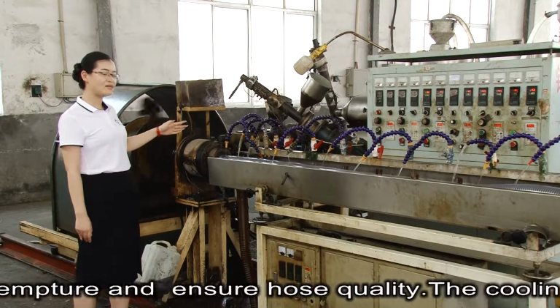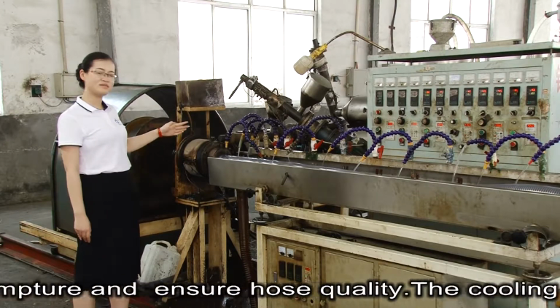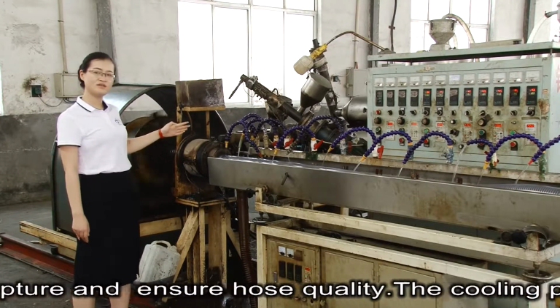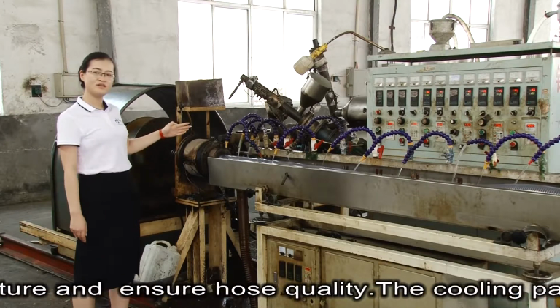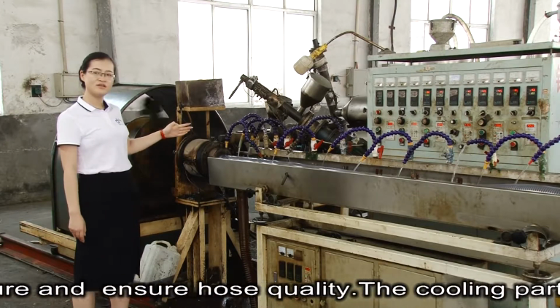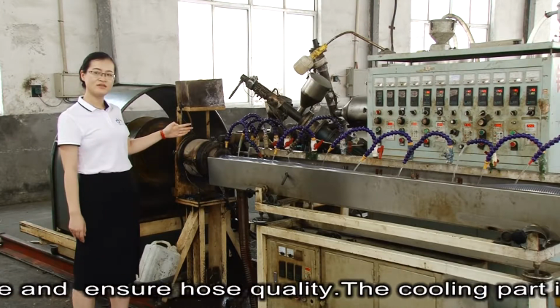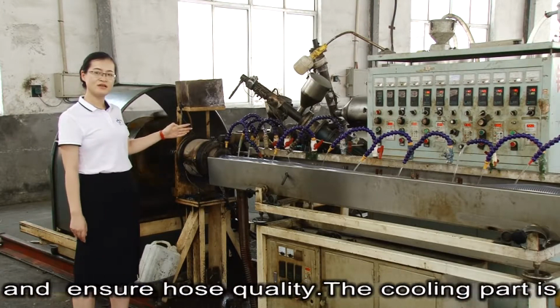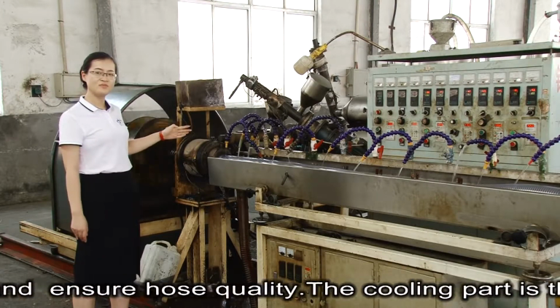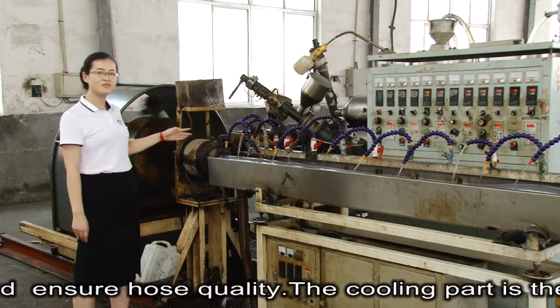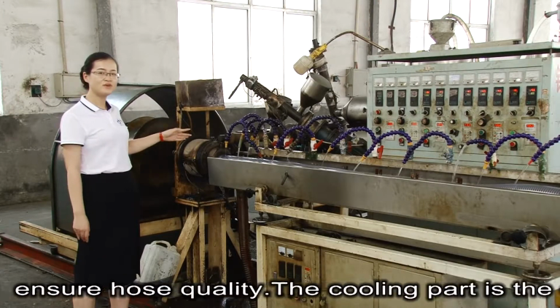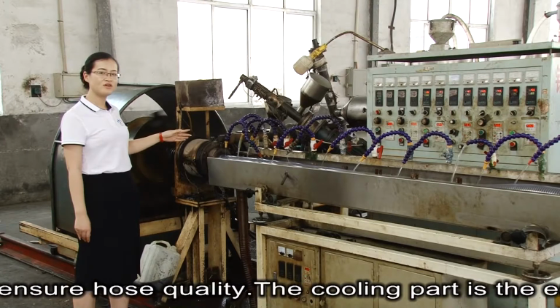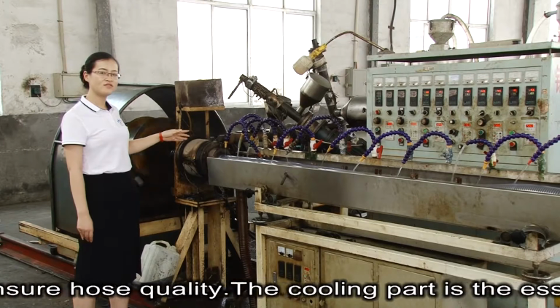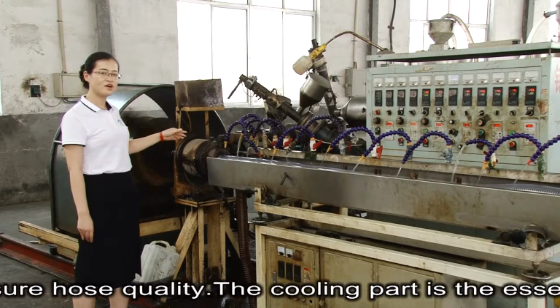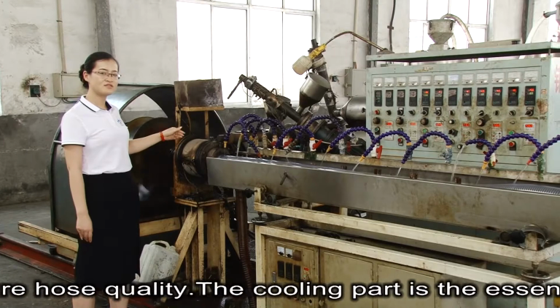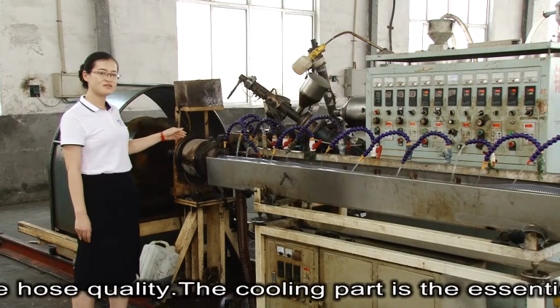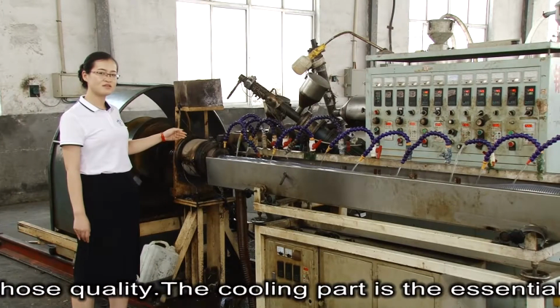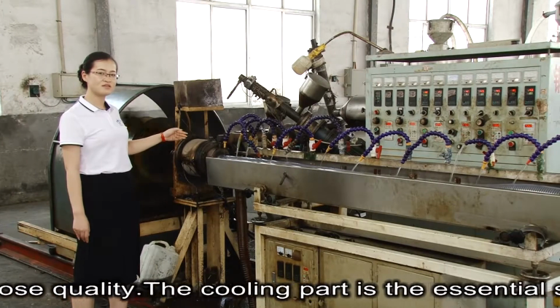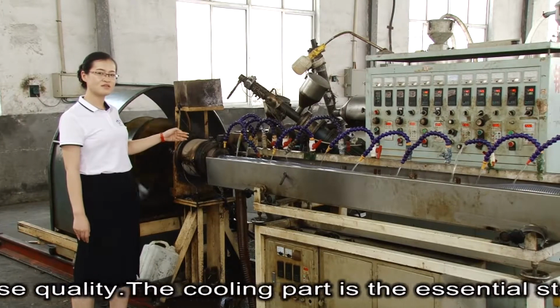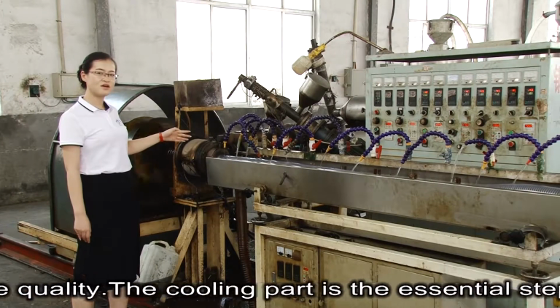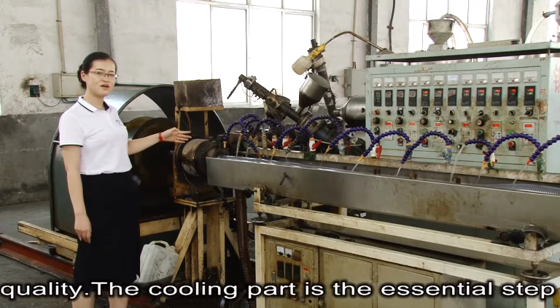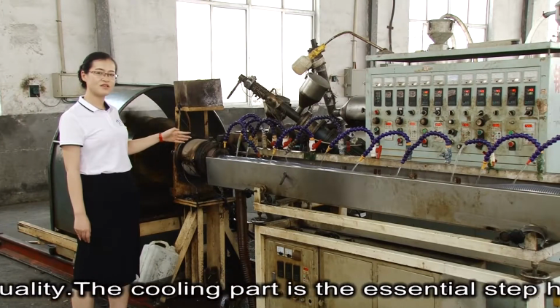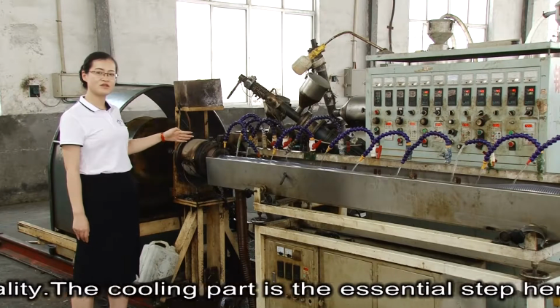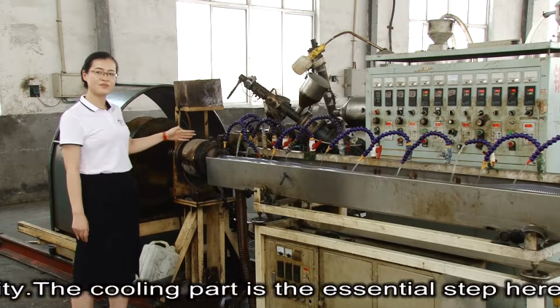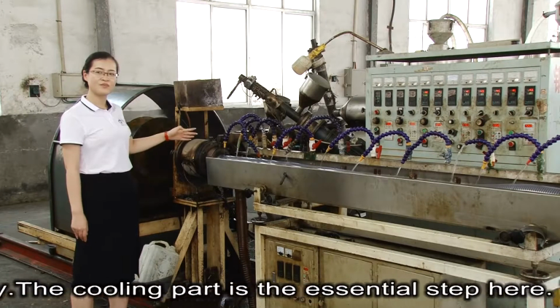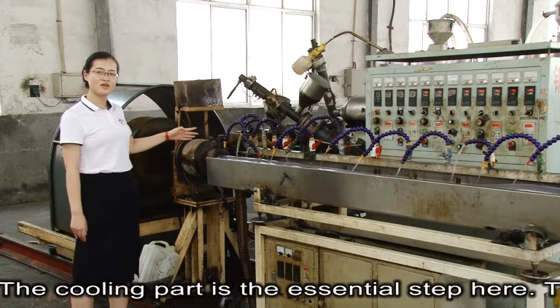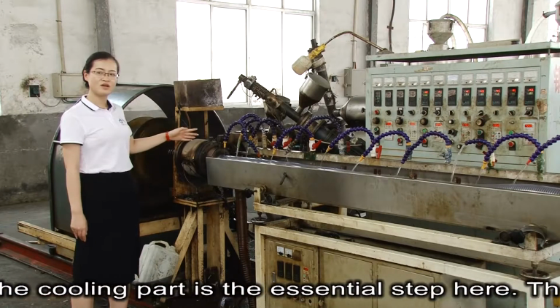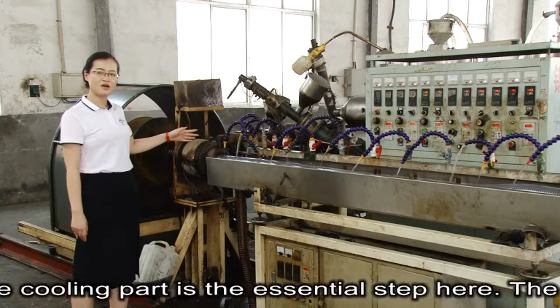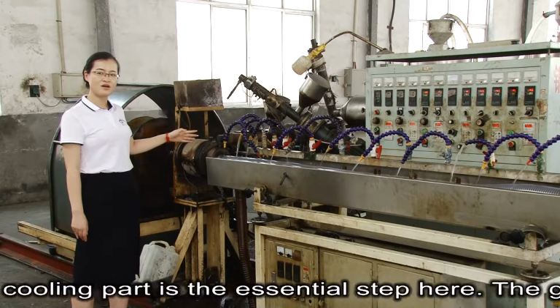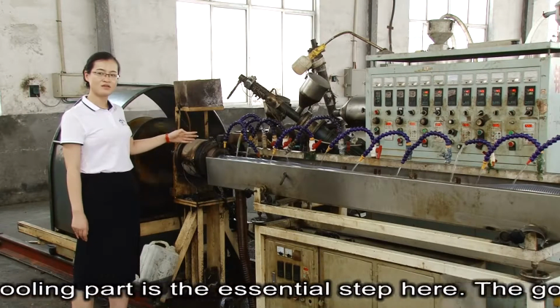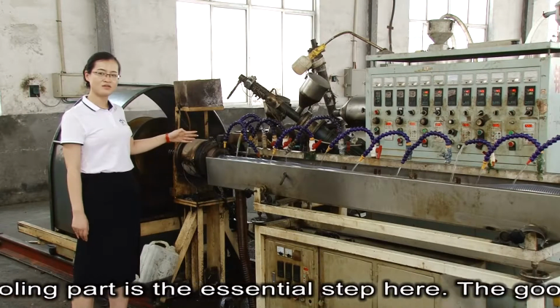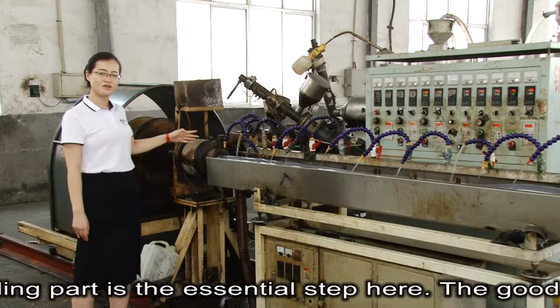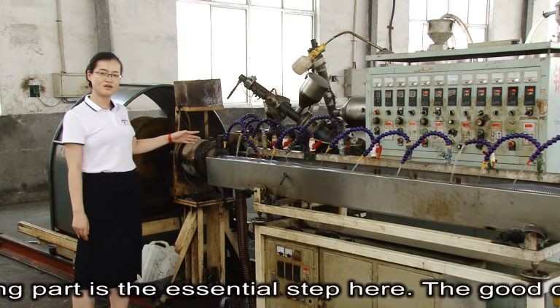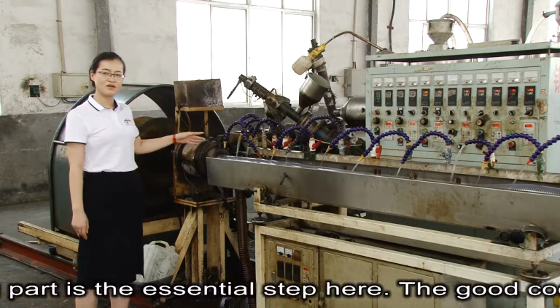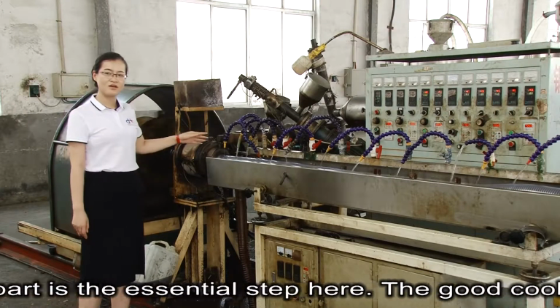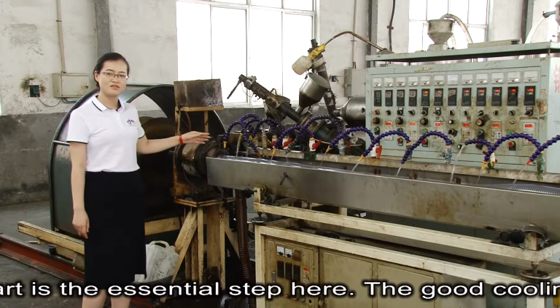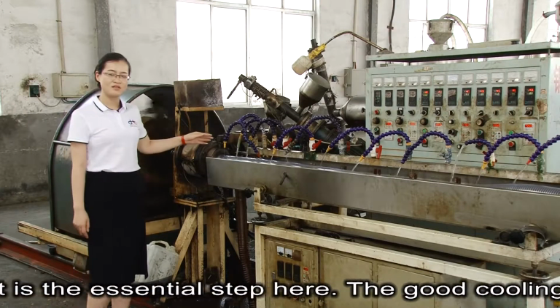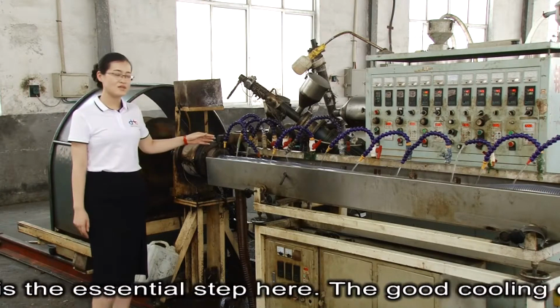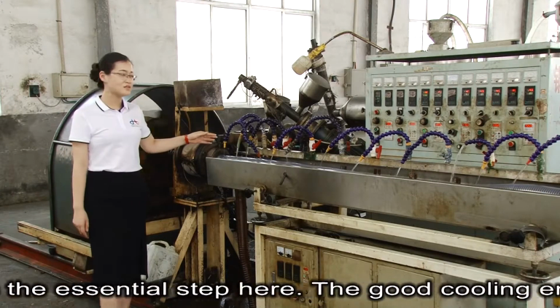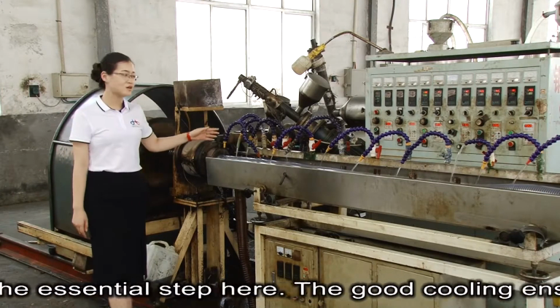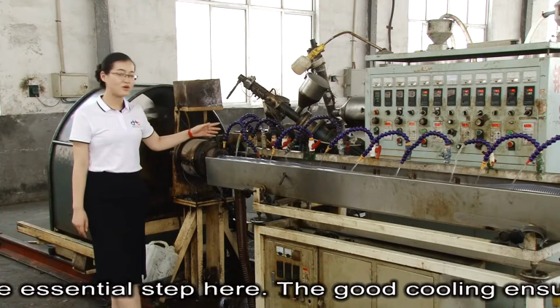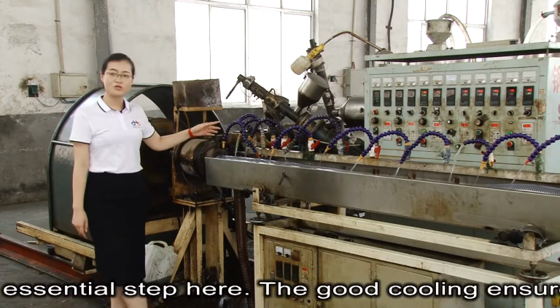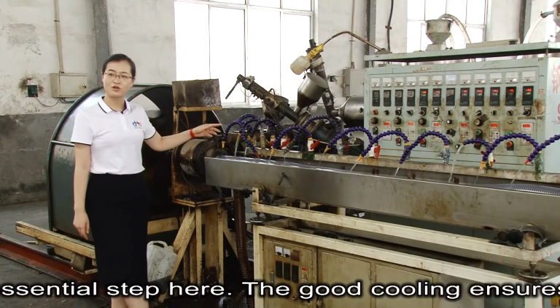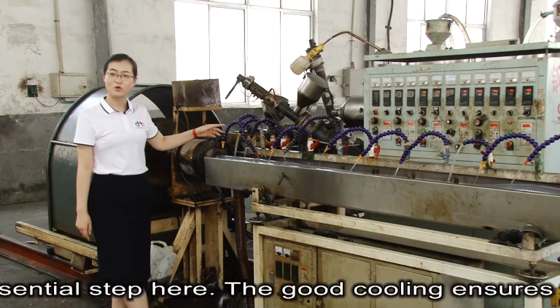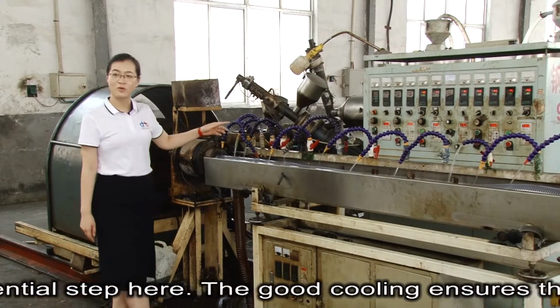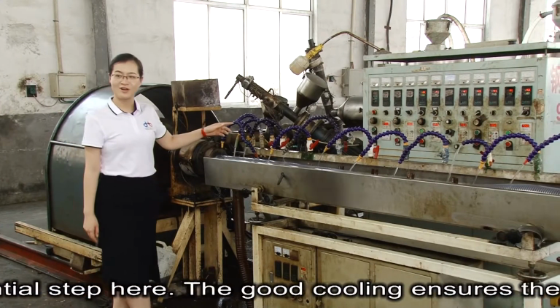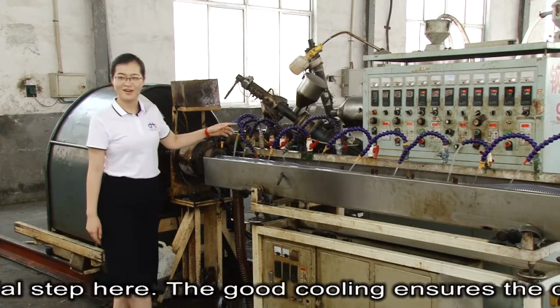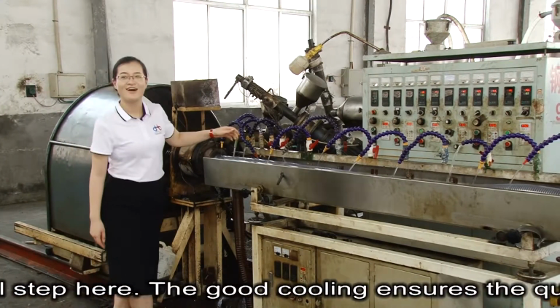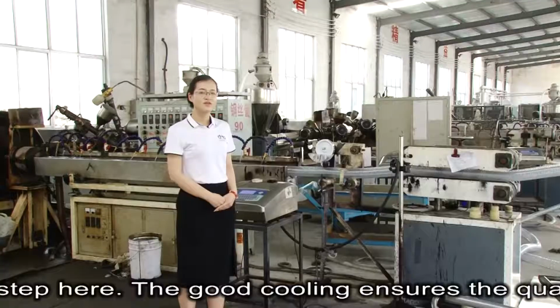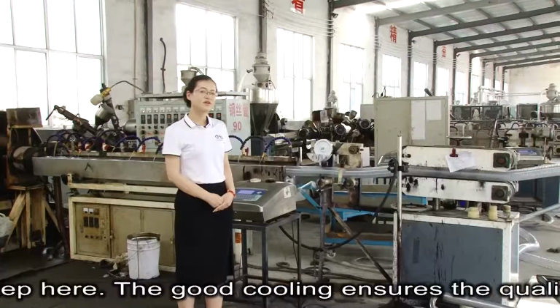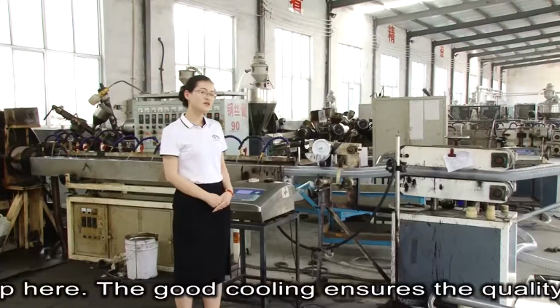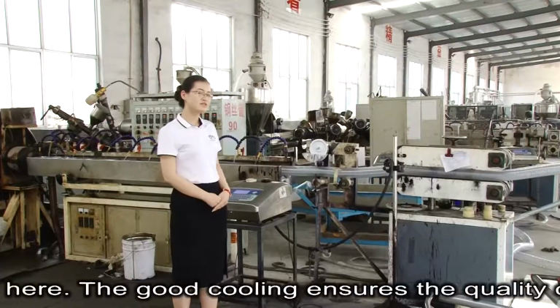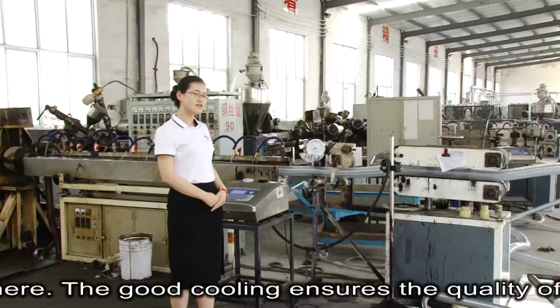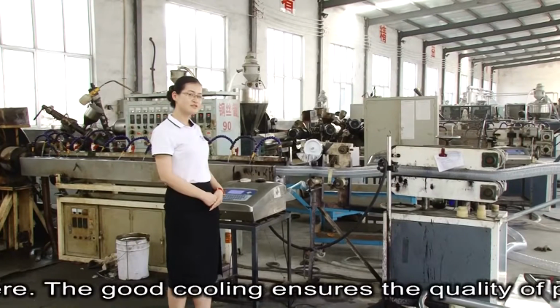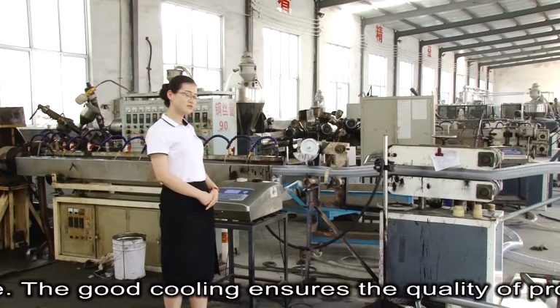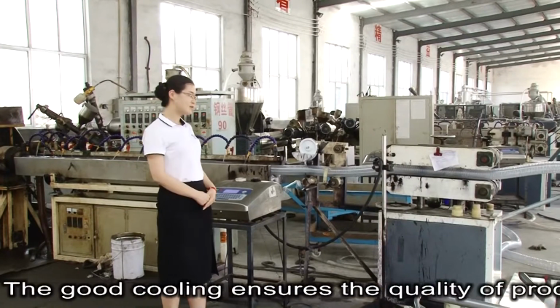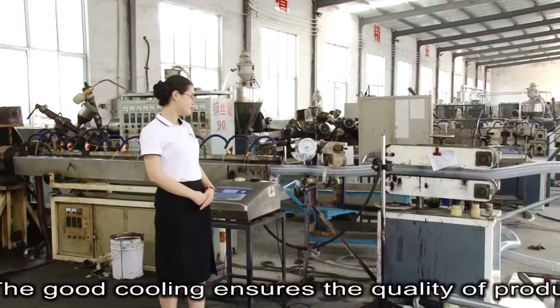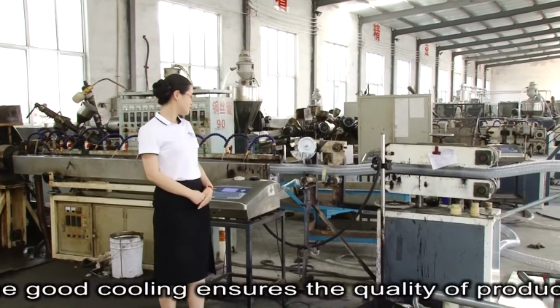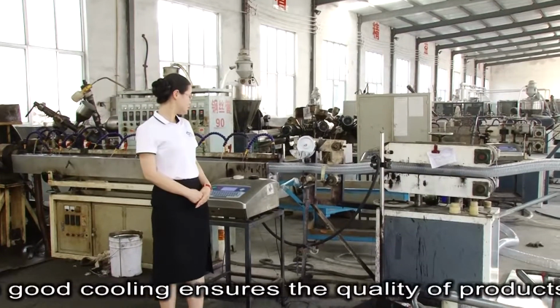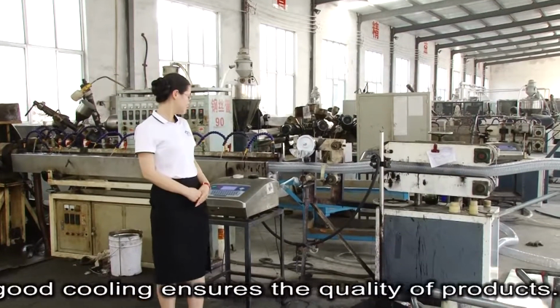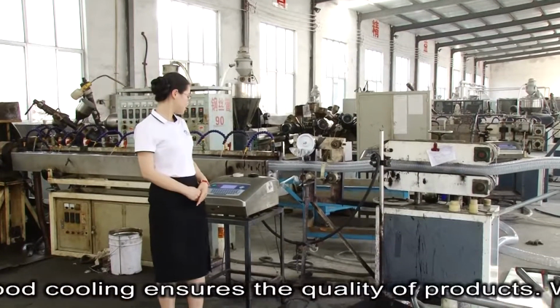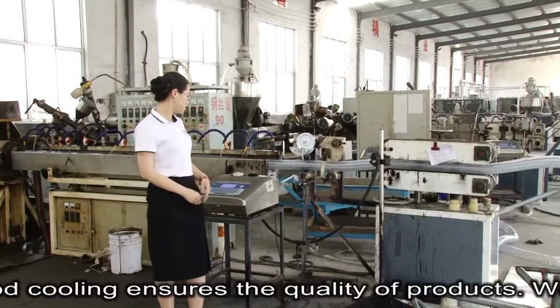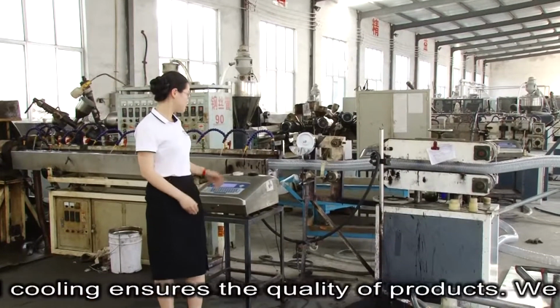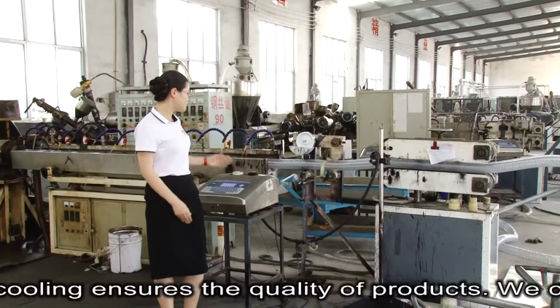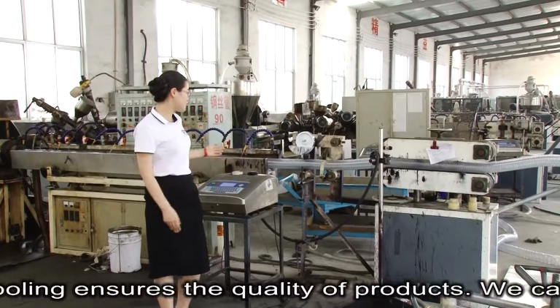The cooling part is an essential step here. Good cooling ensures the quality of the products.